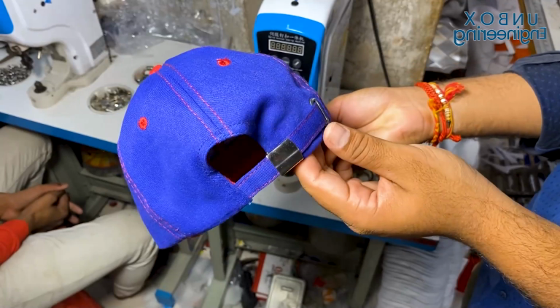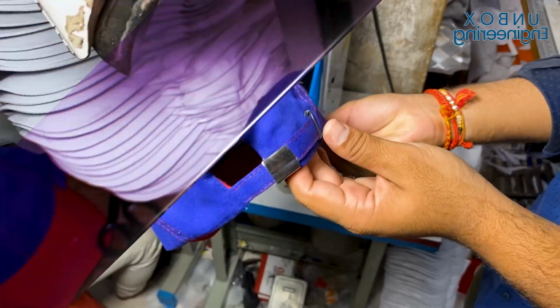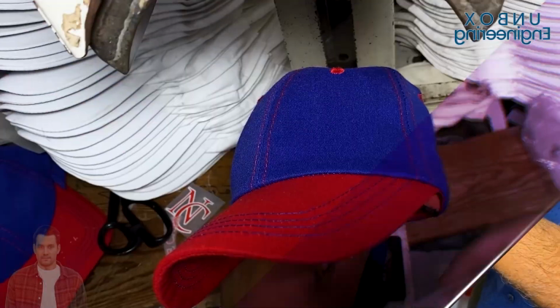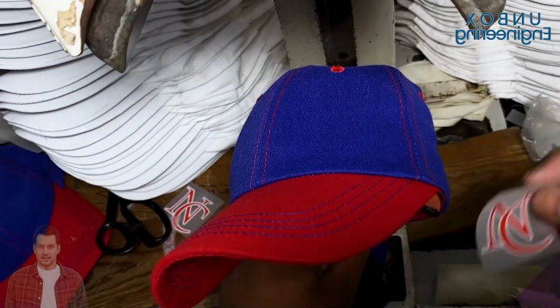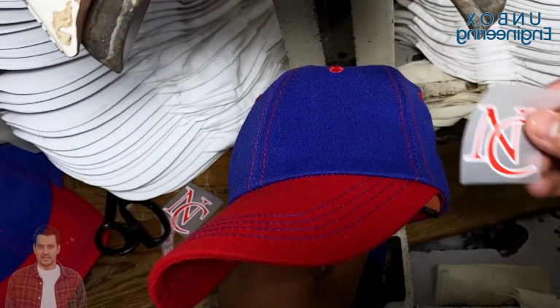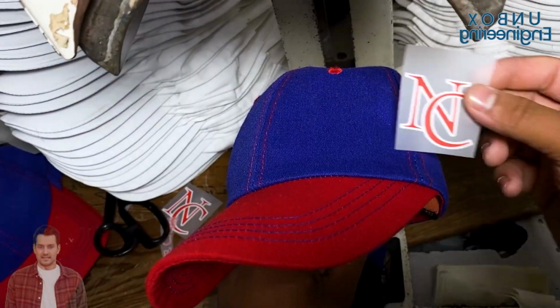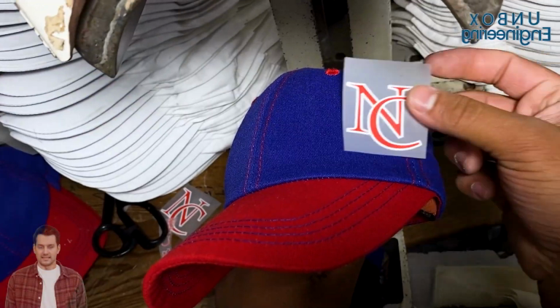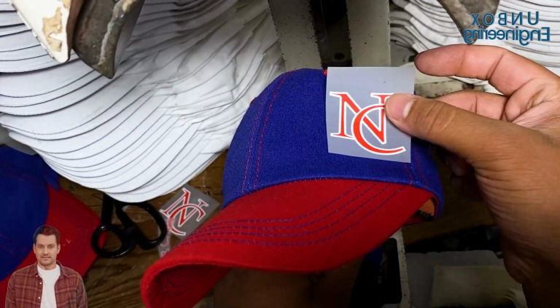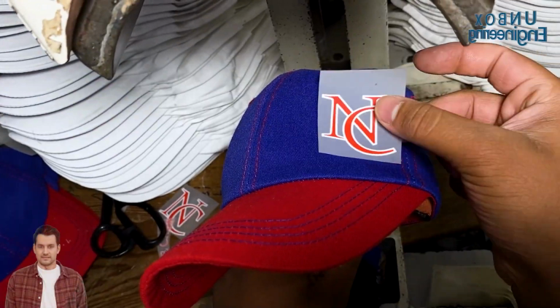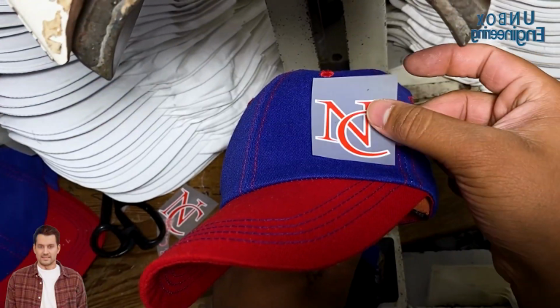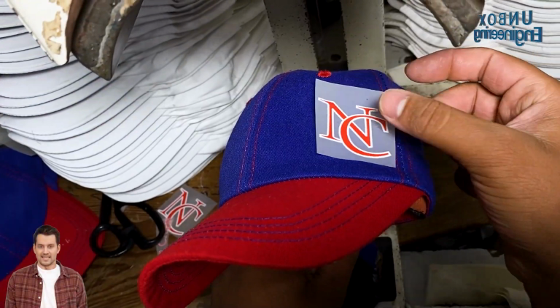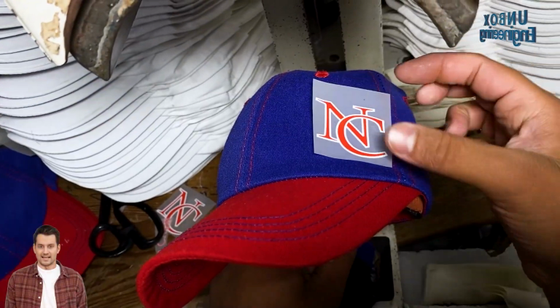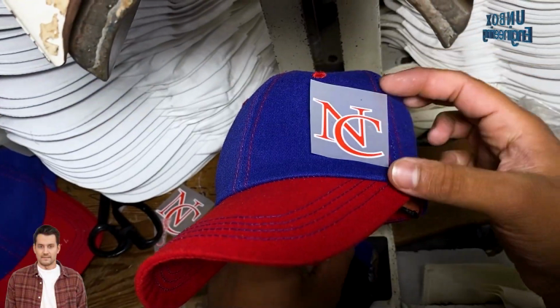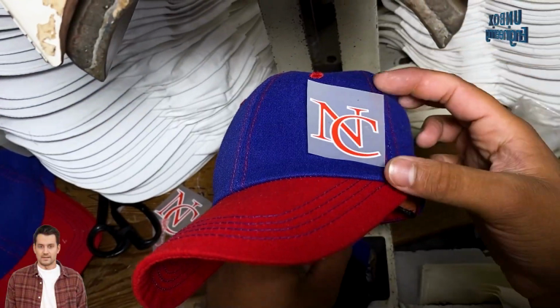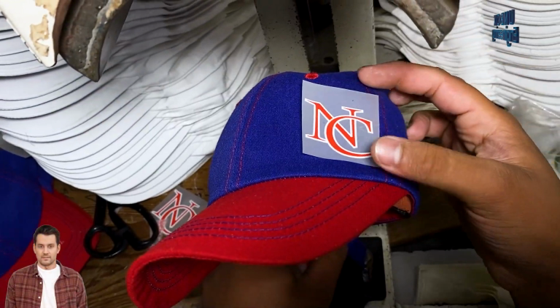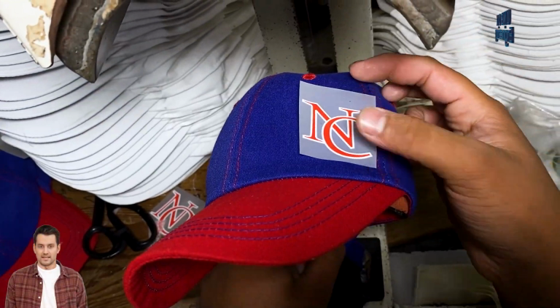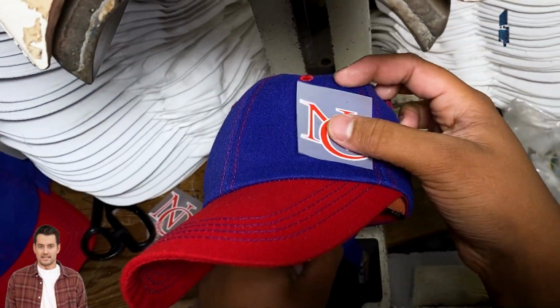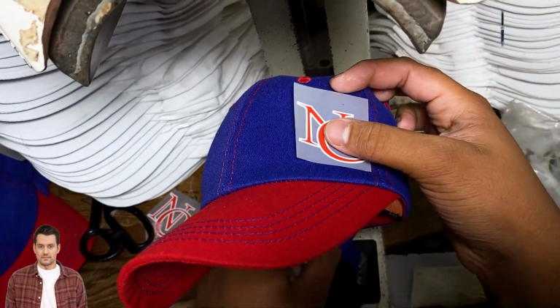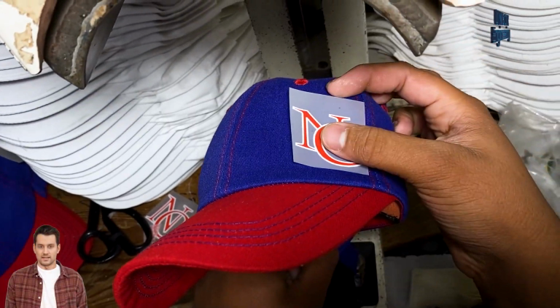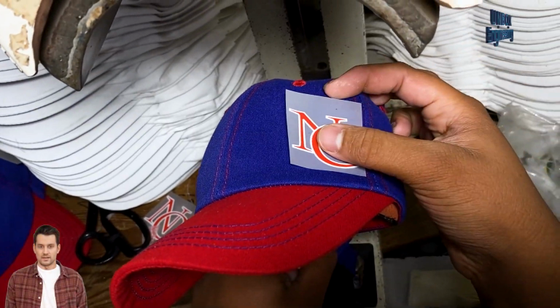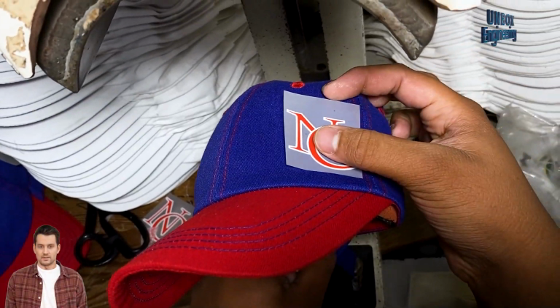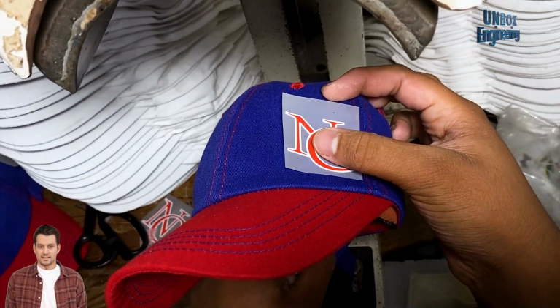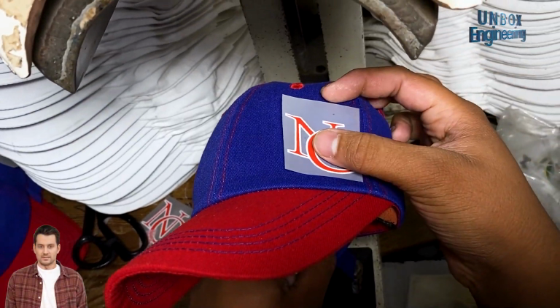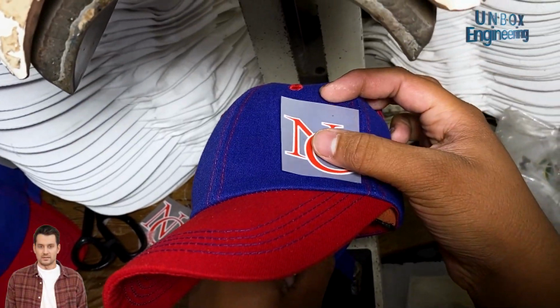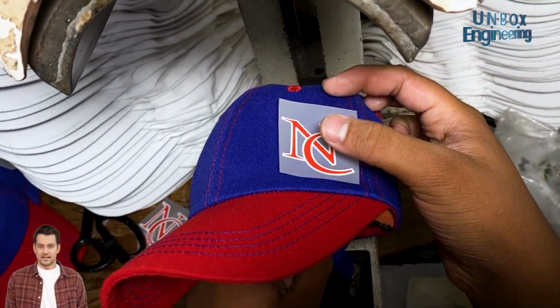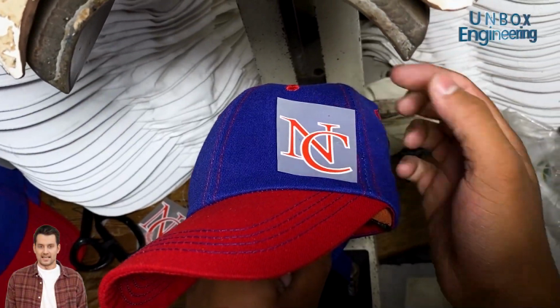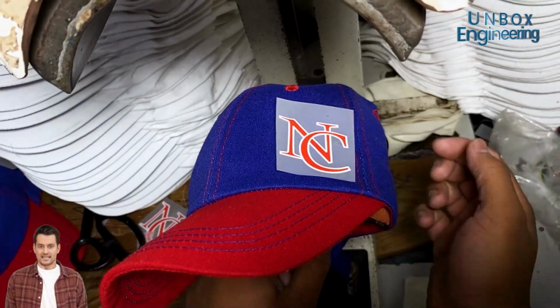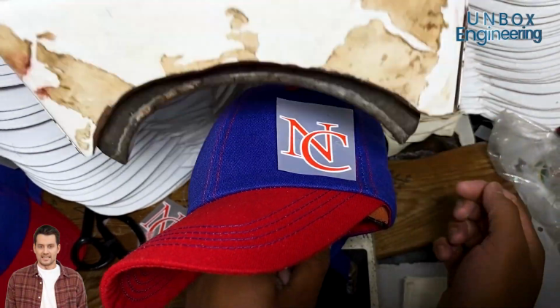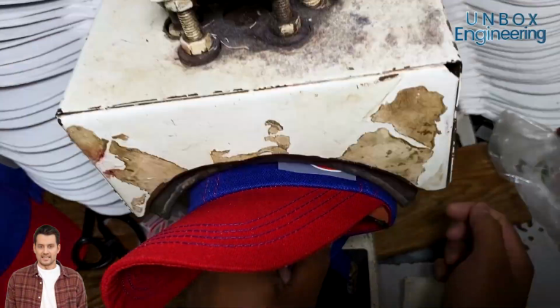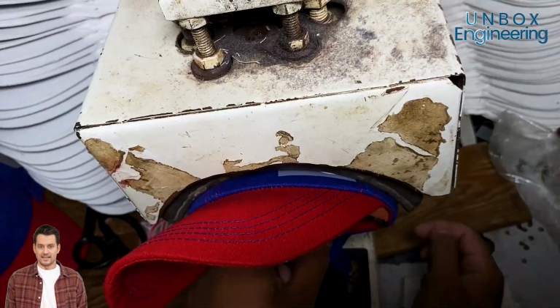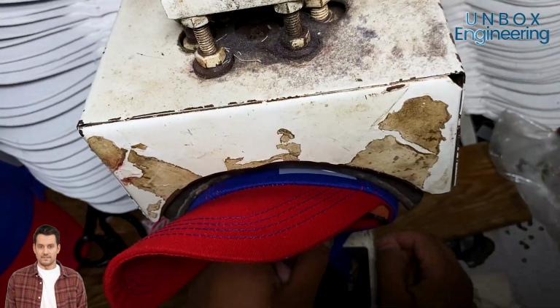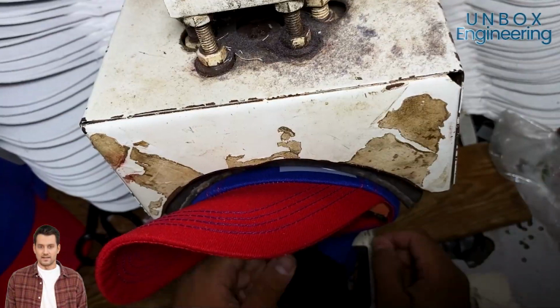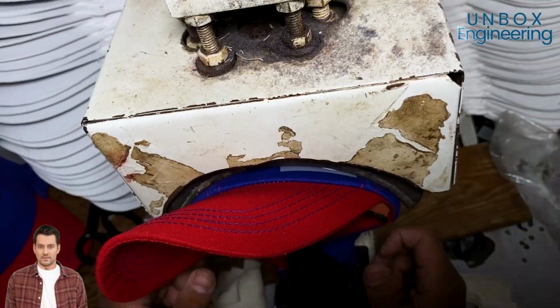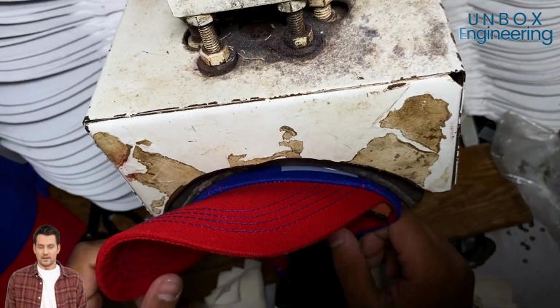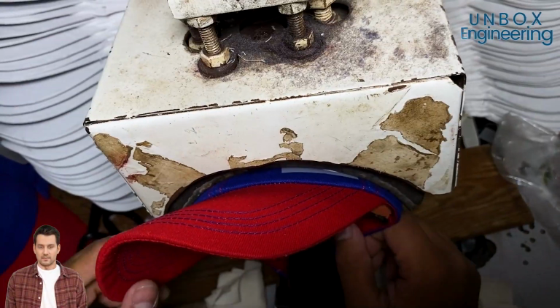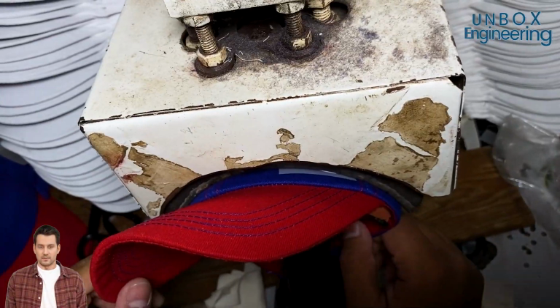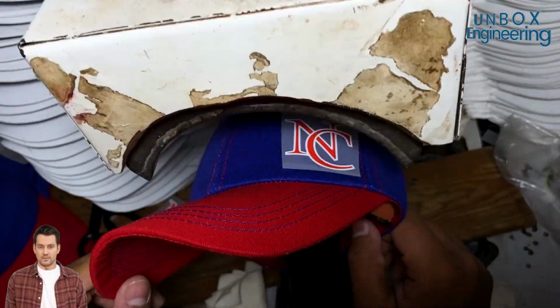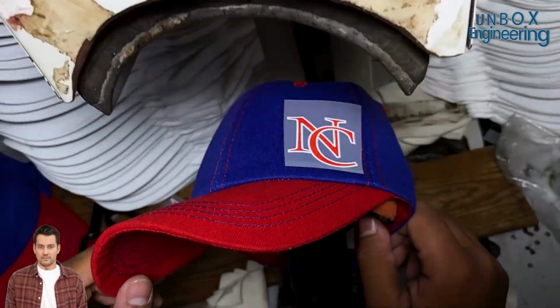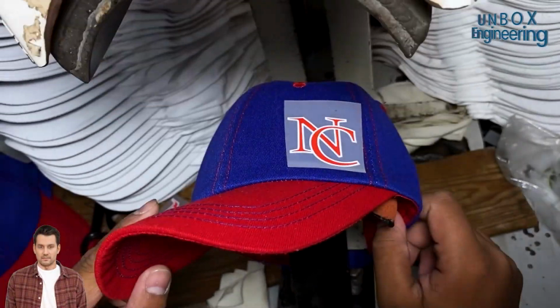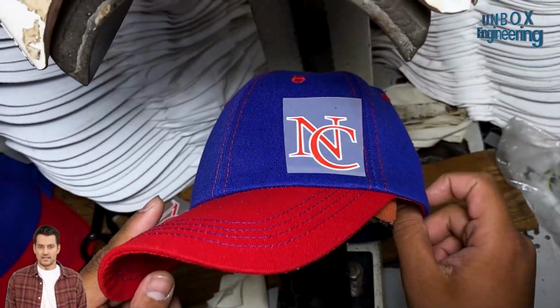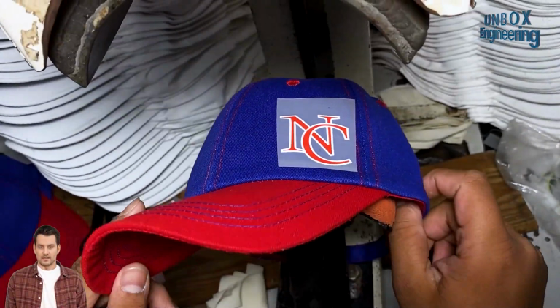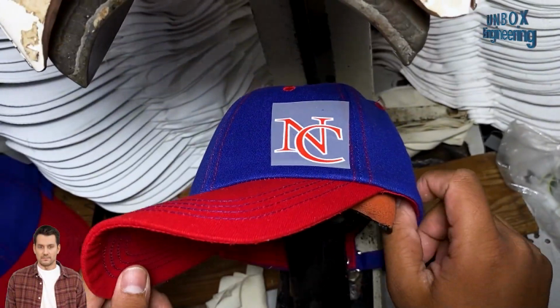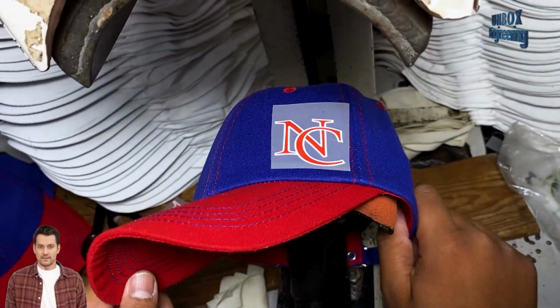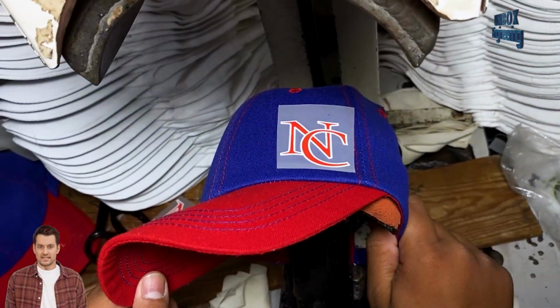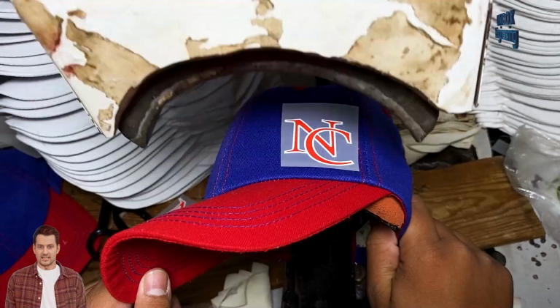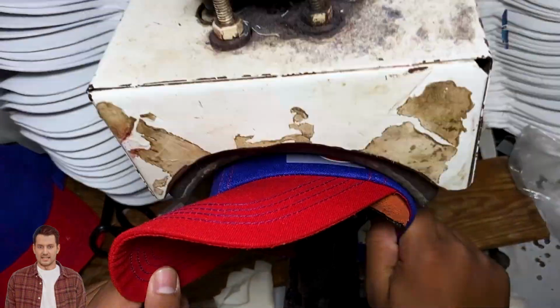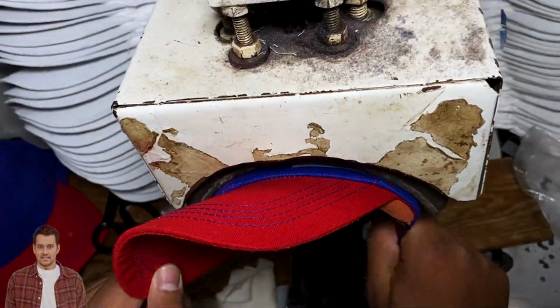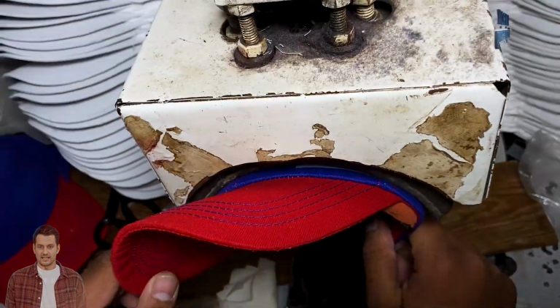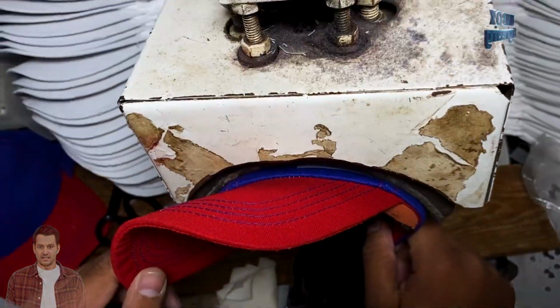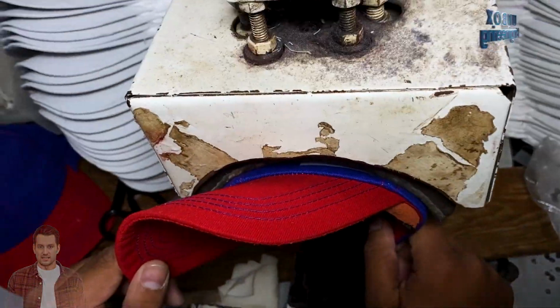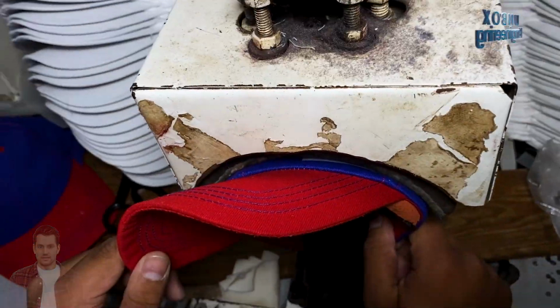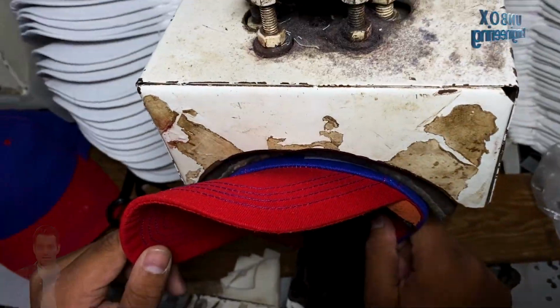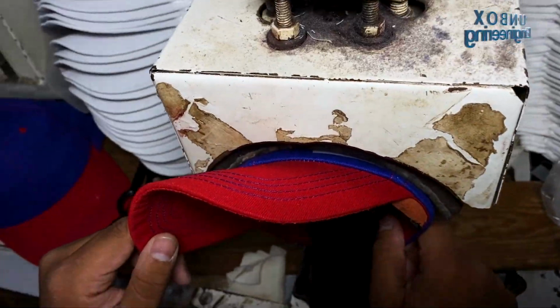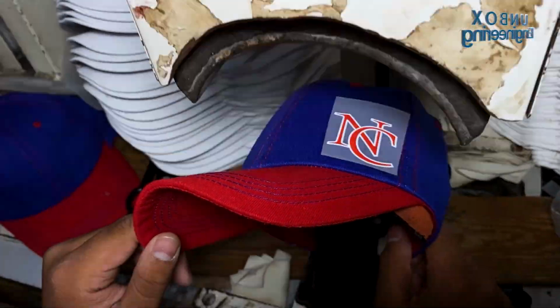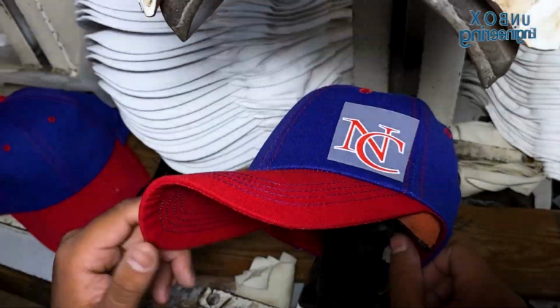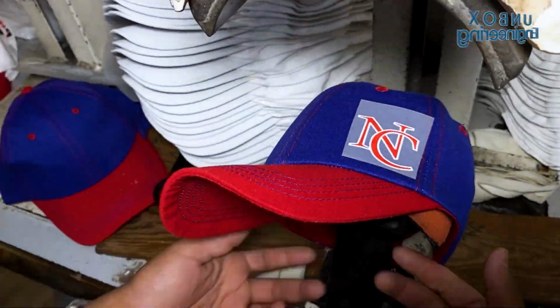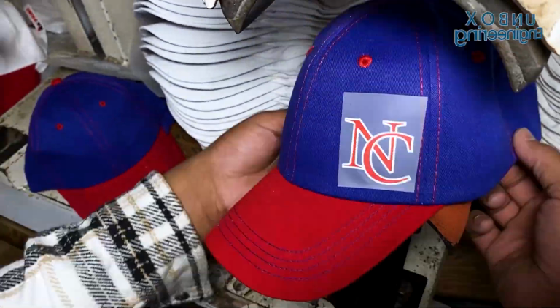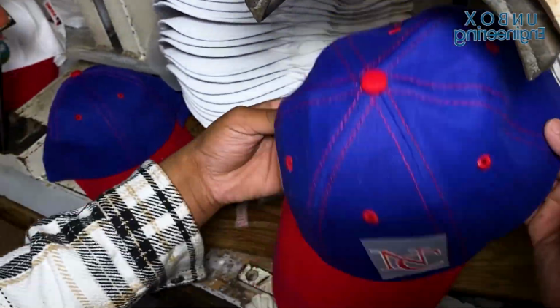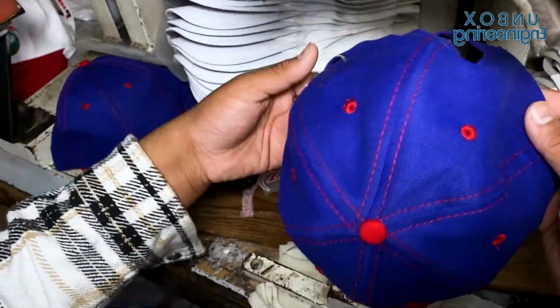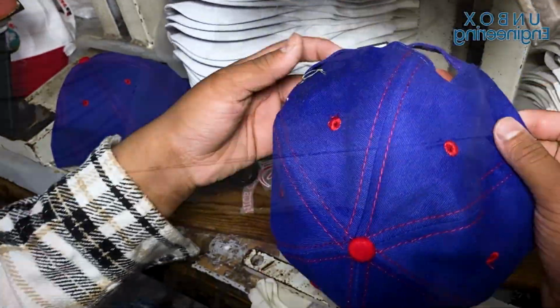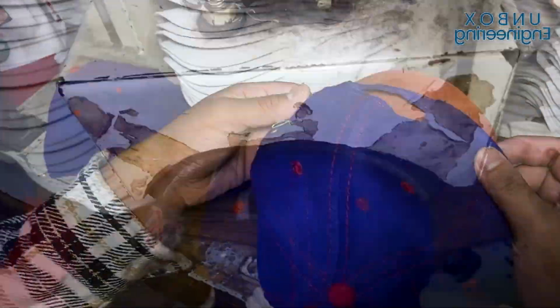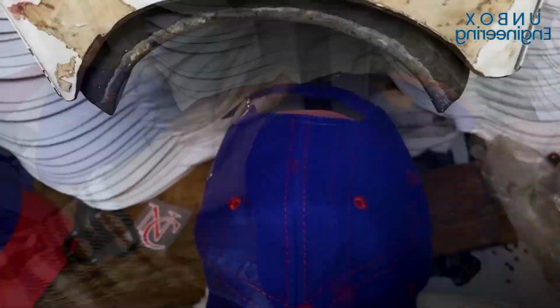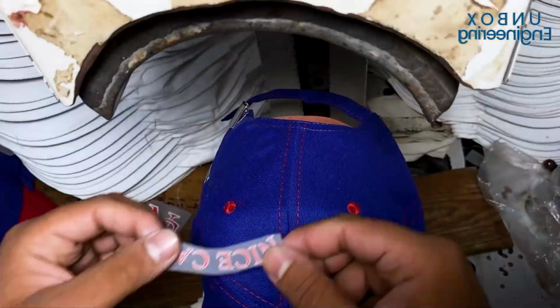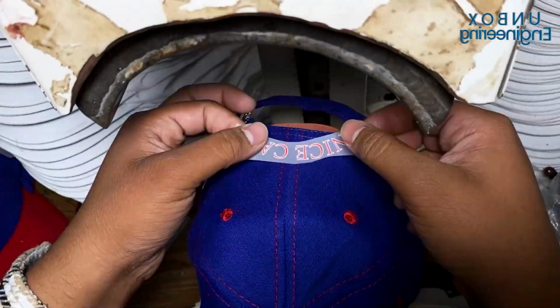Finally, the cap is ready for use after adding the company logo and final finishing touches.